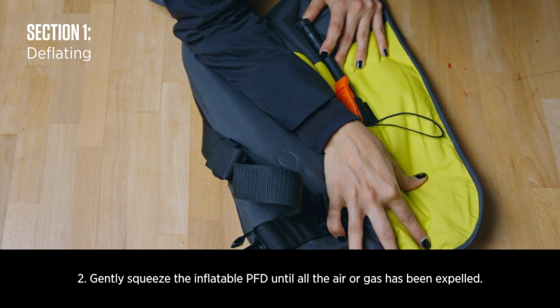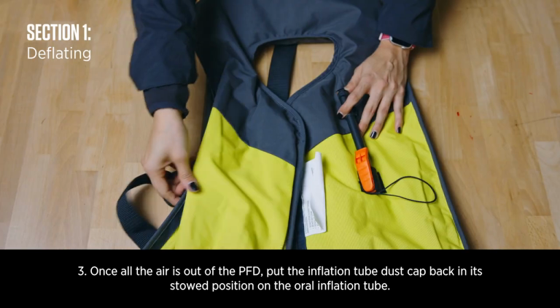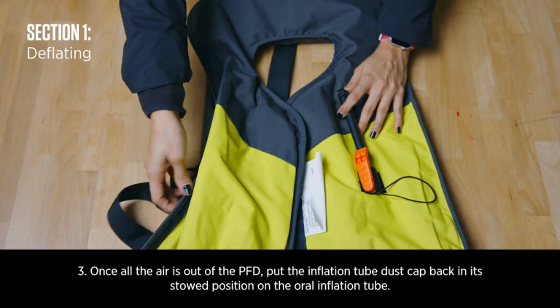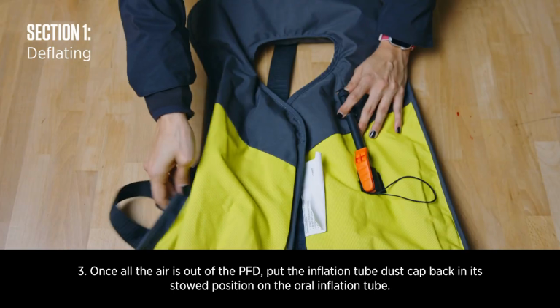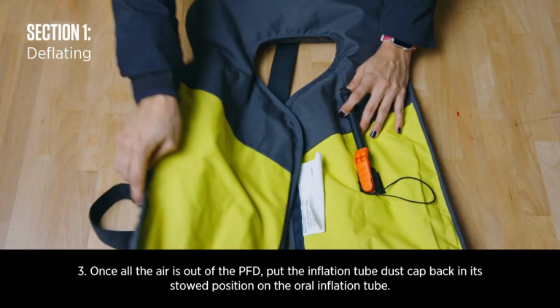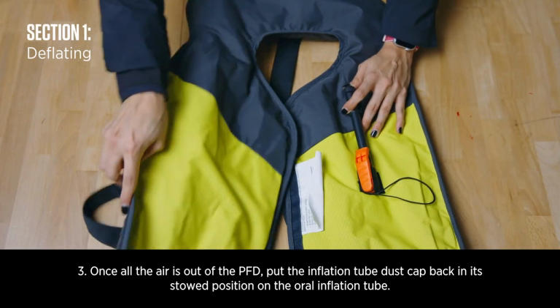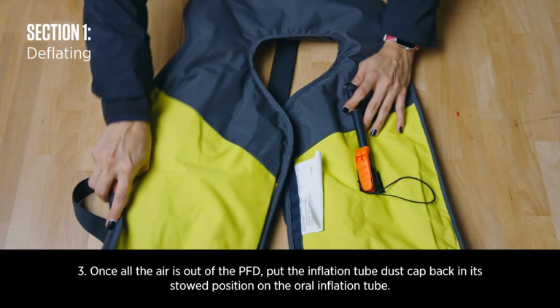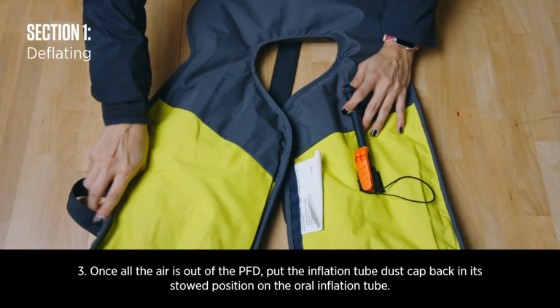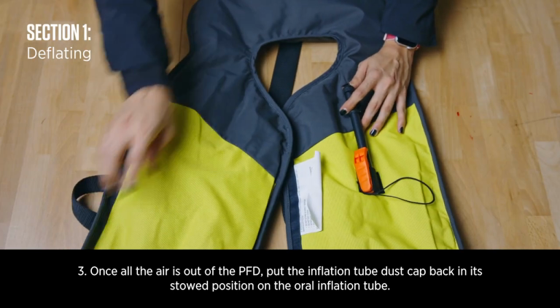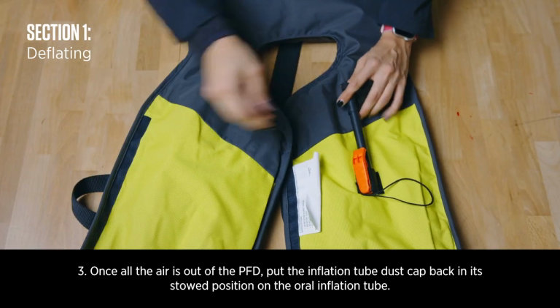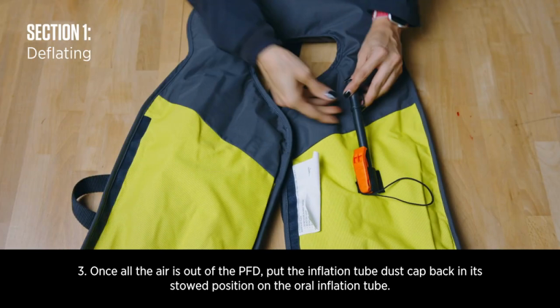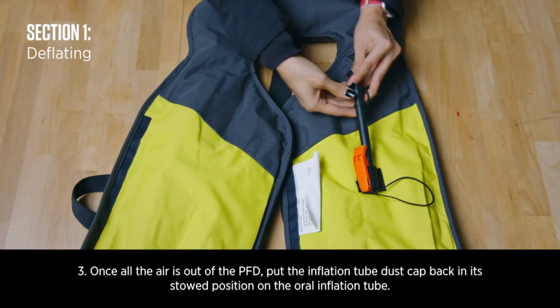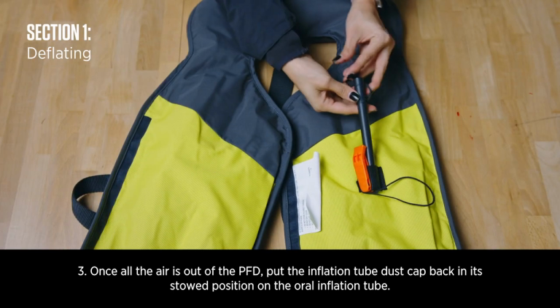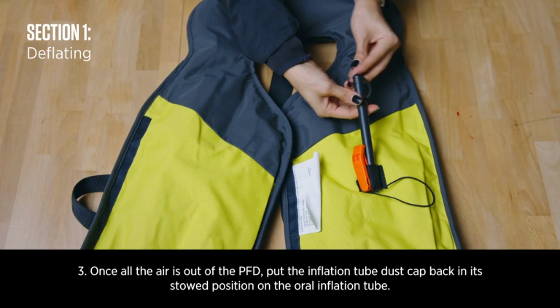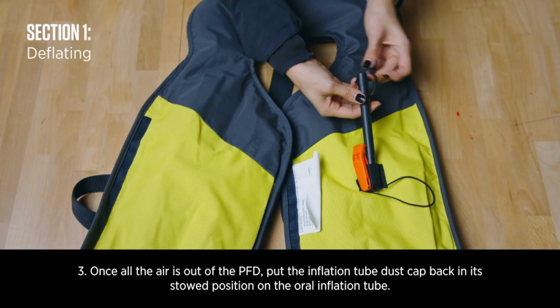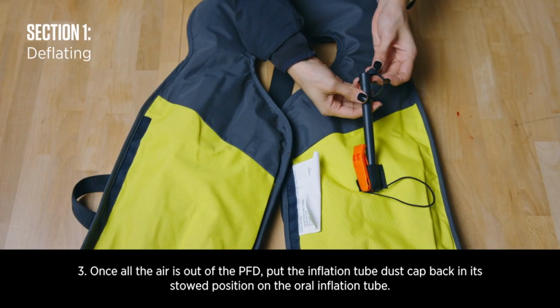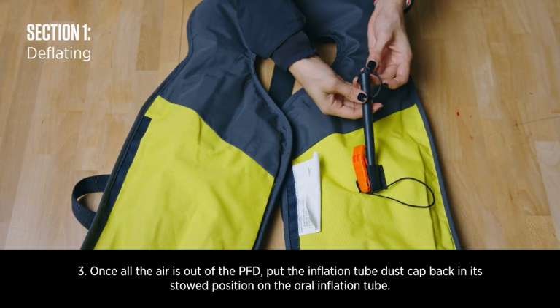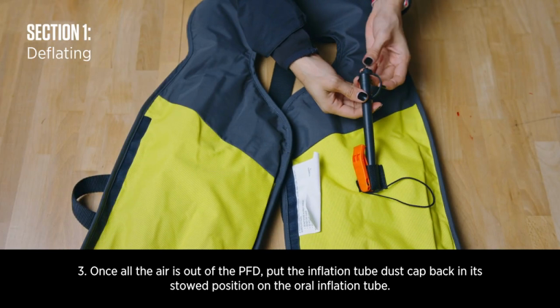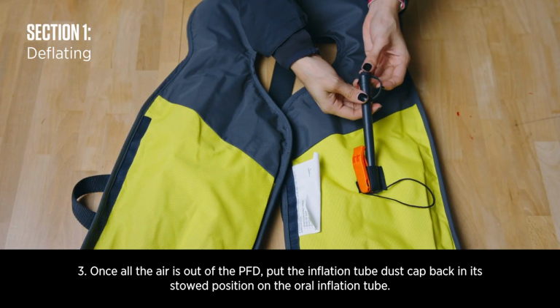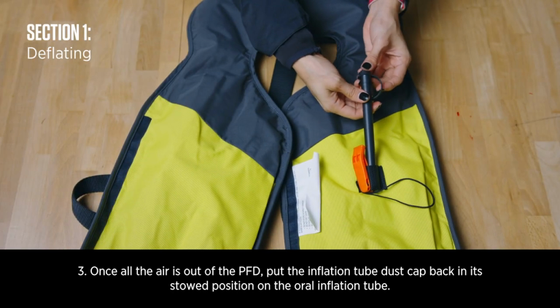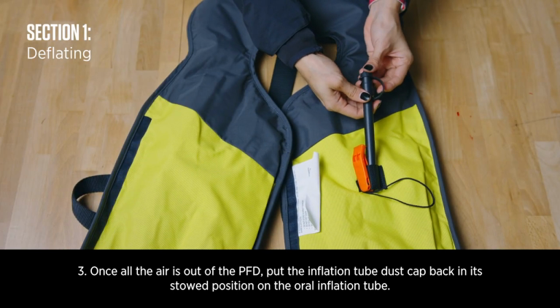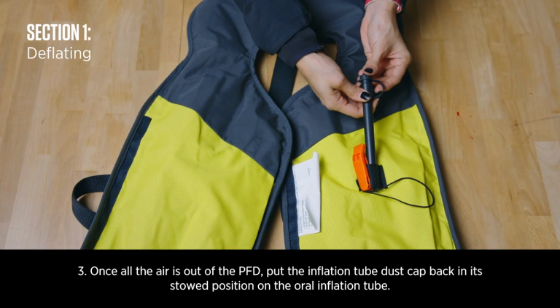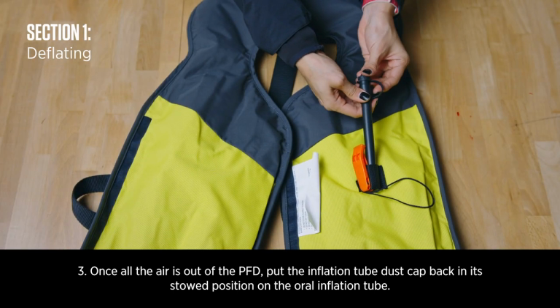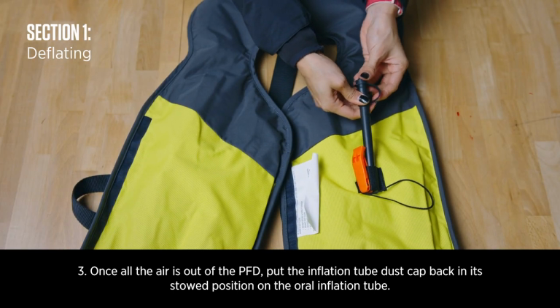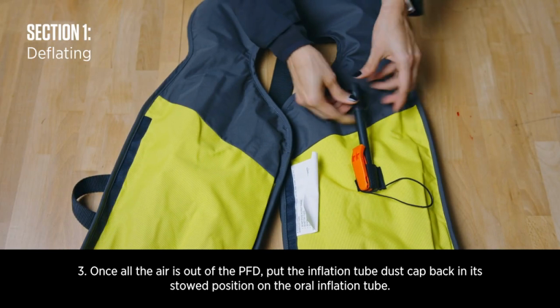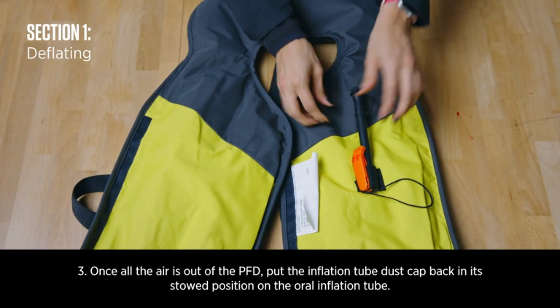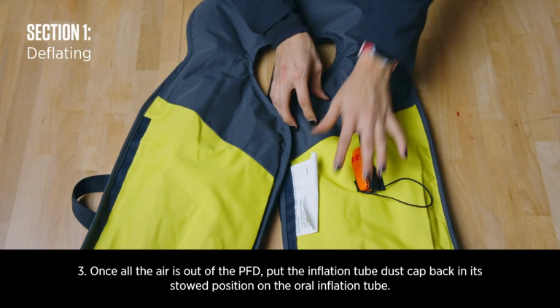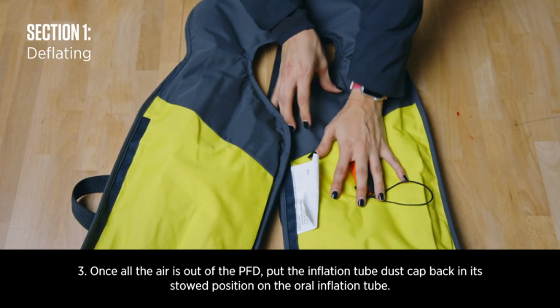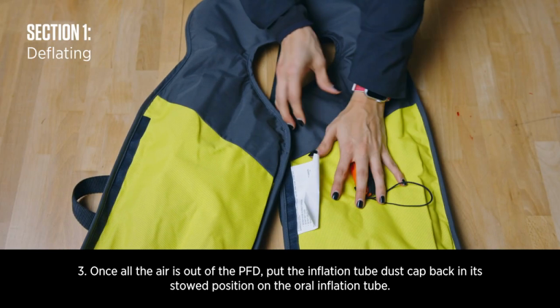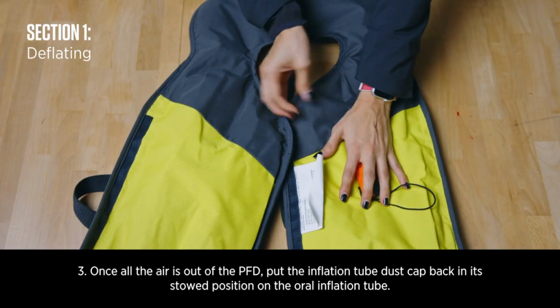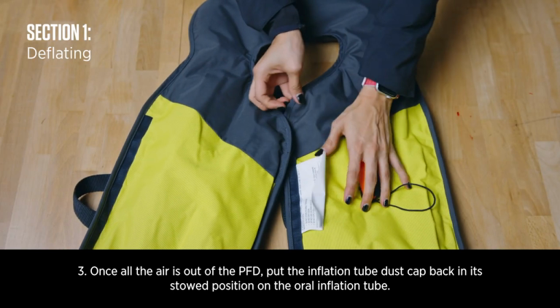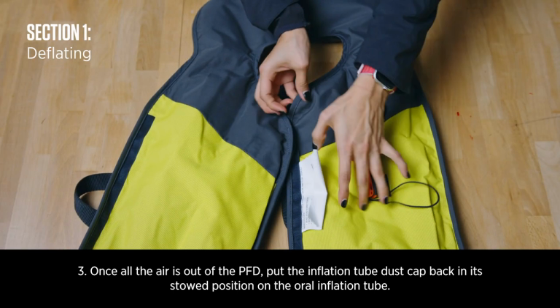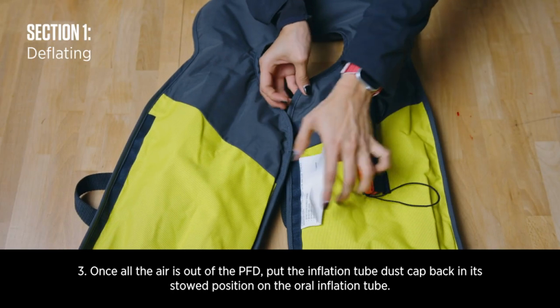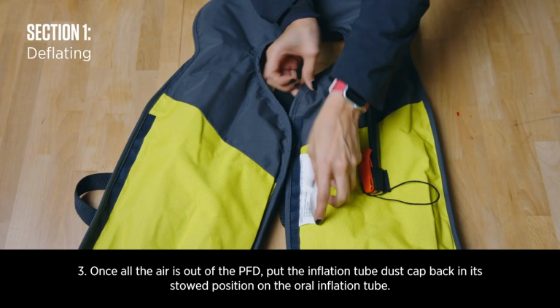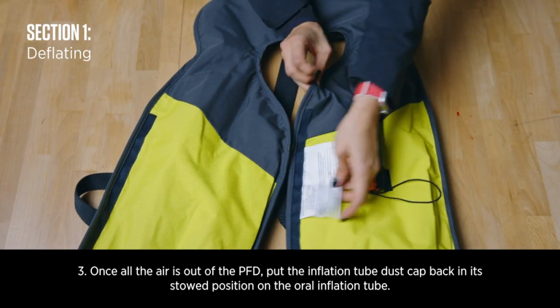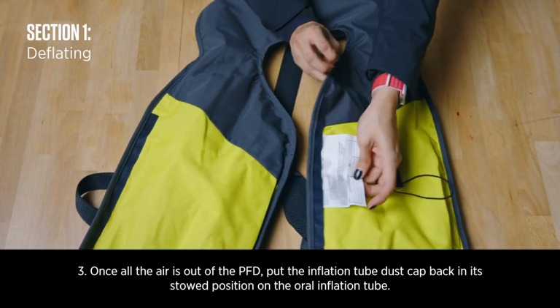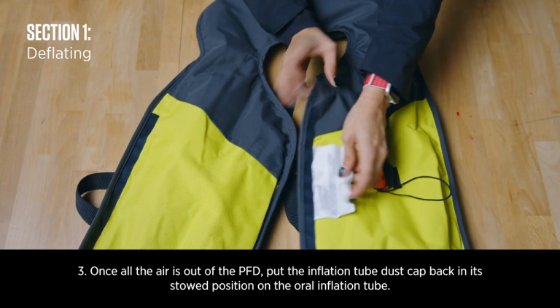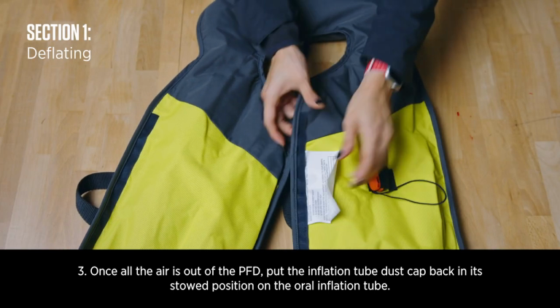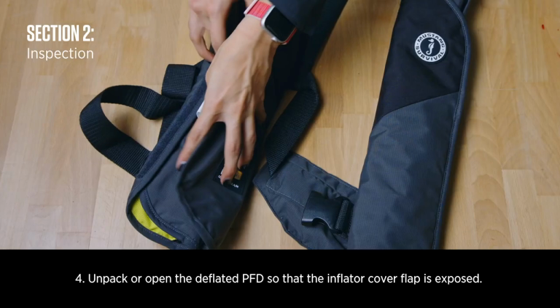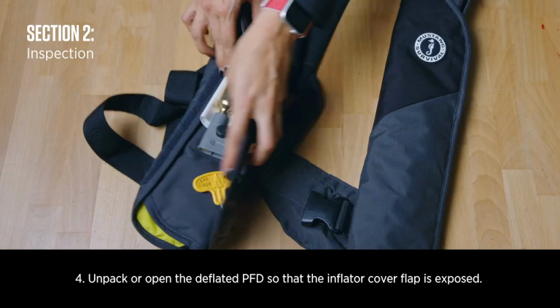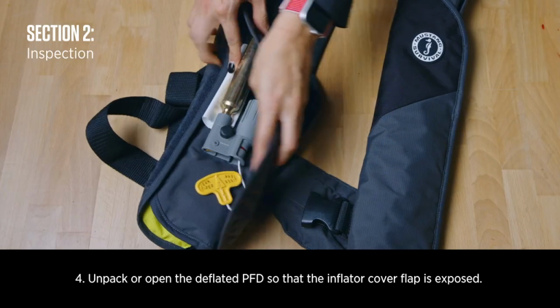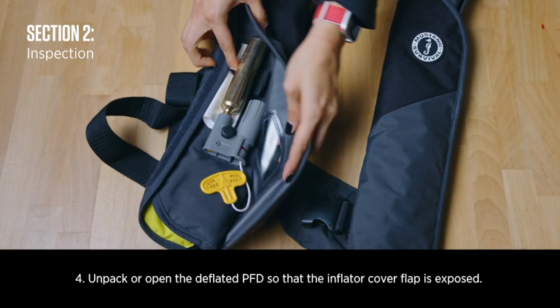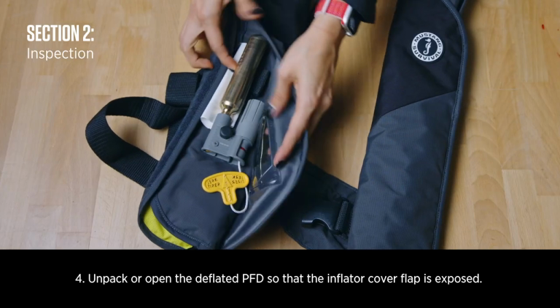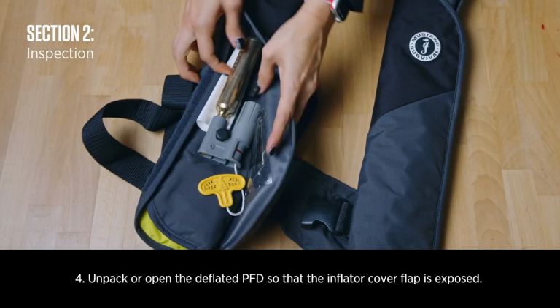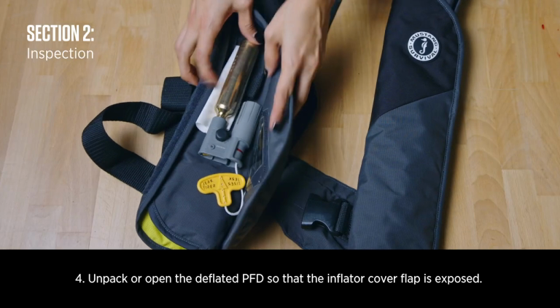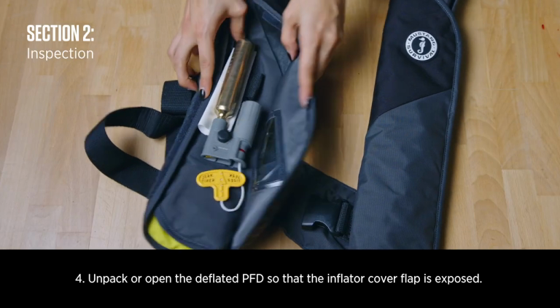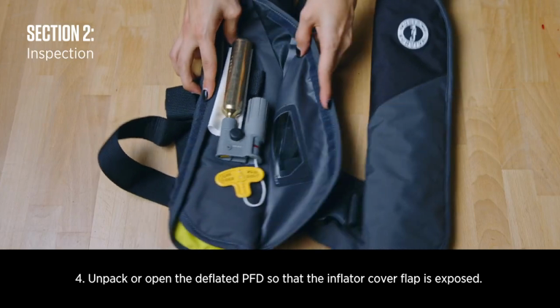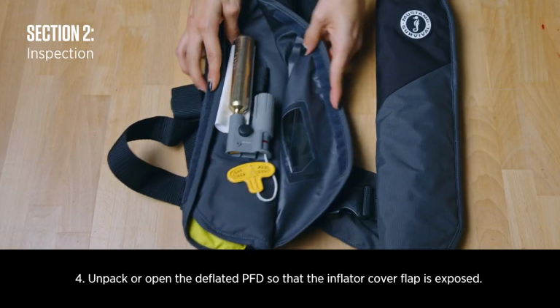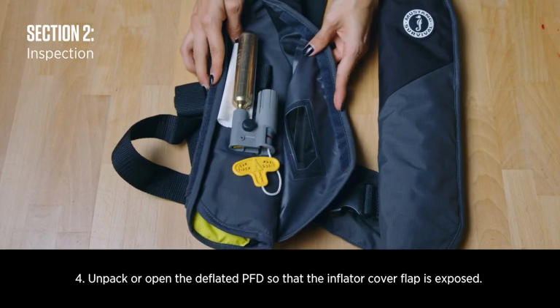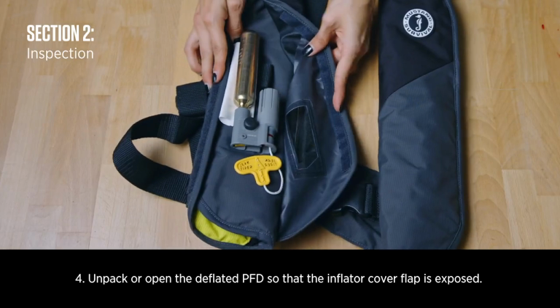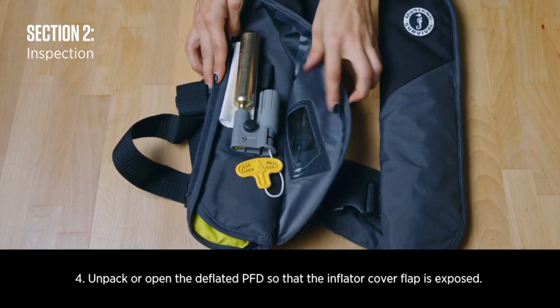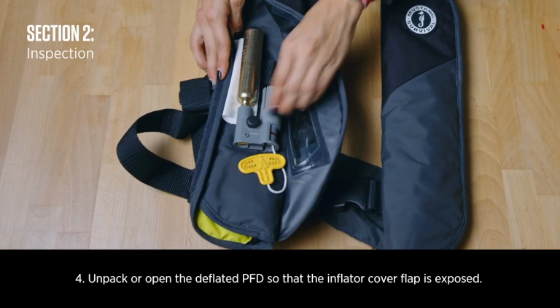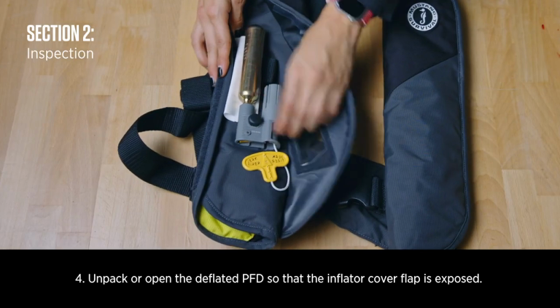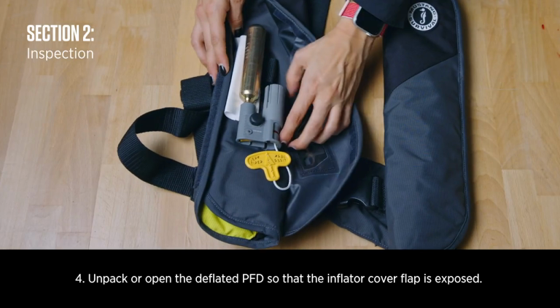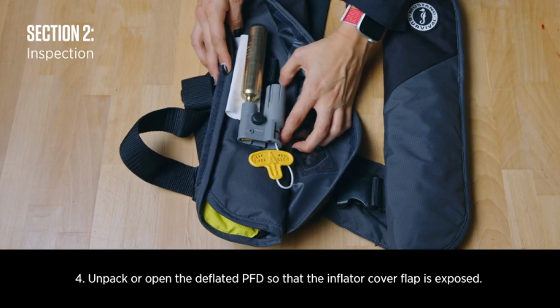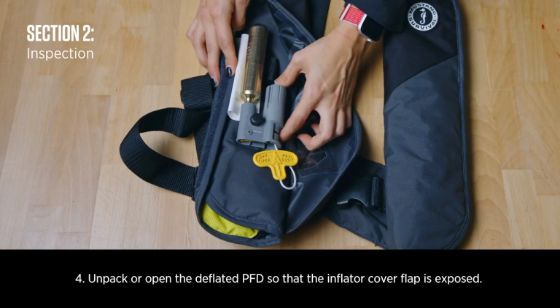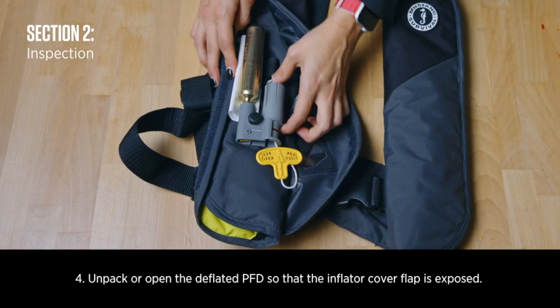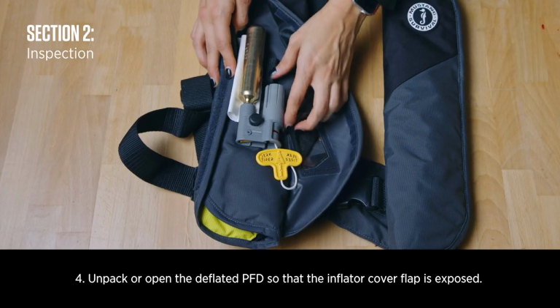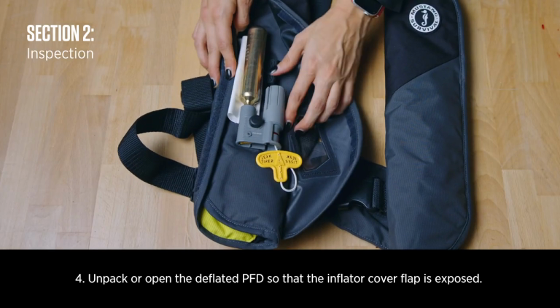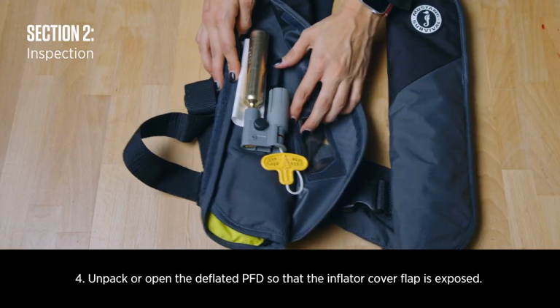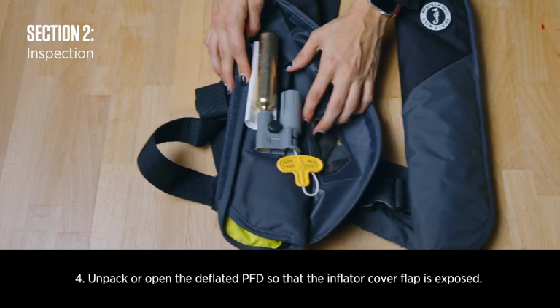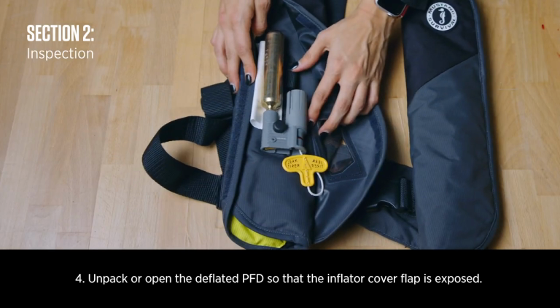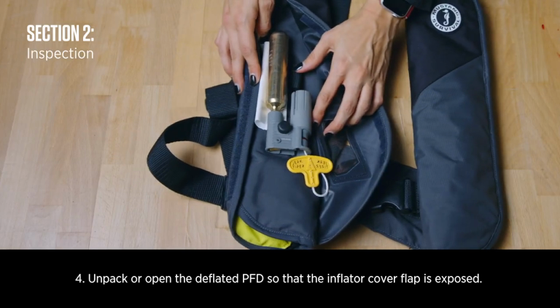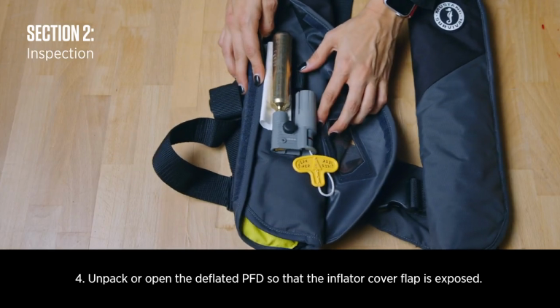Once all the air is out of the PFD, put the inflation tube dust cap back in its stowed position and open the deflated PFD so that the inflator cover flap is exposed.